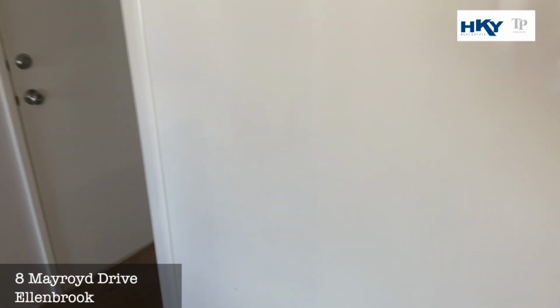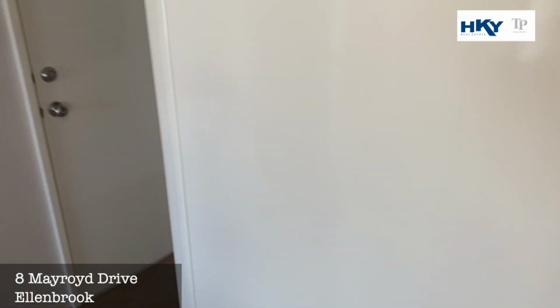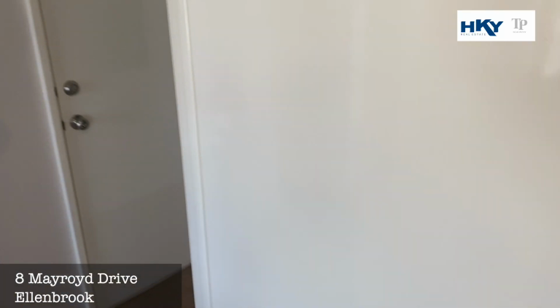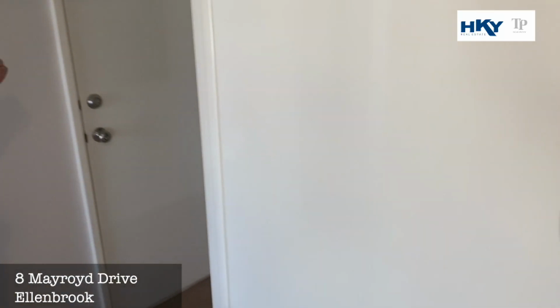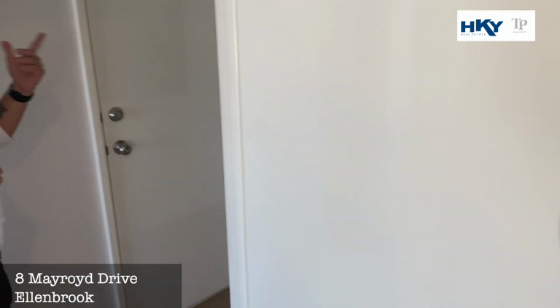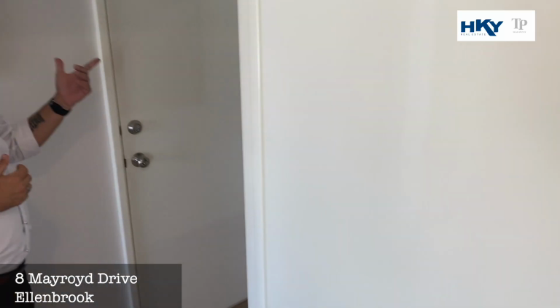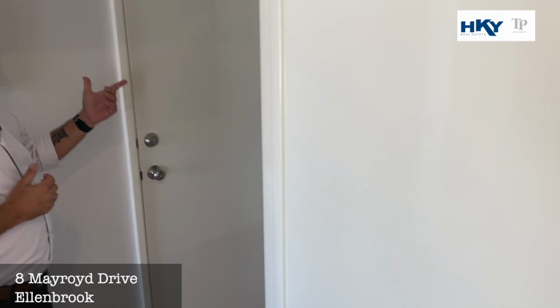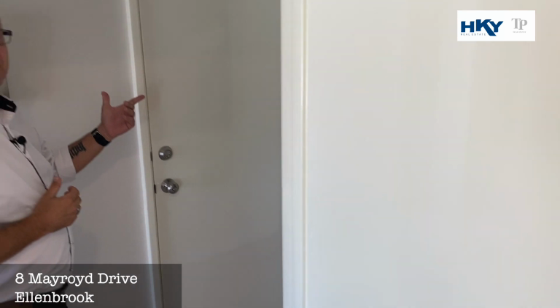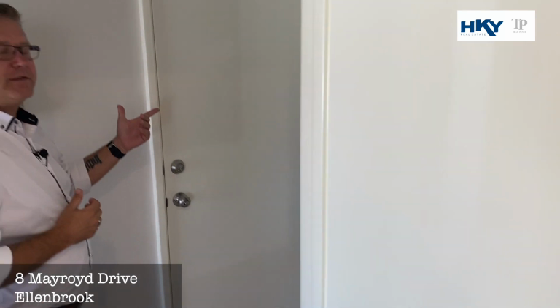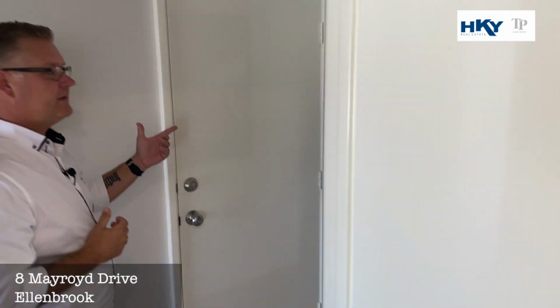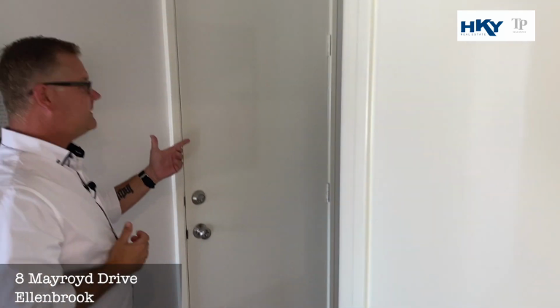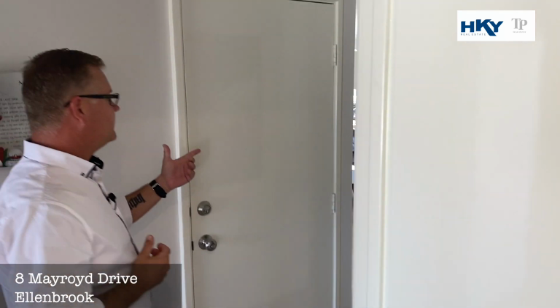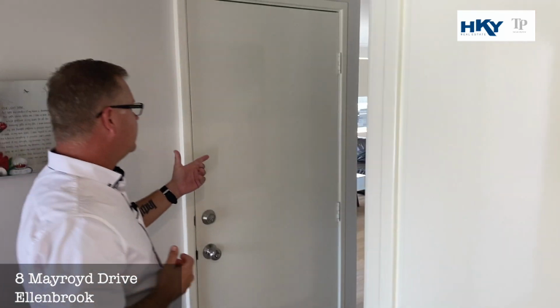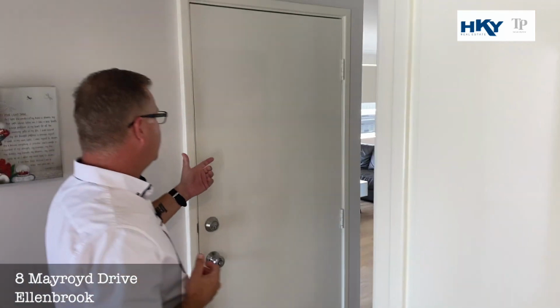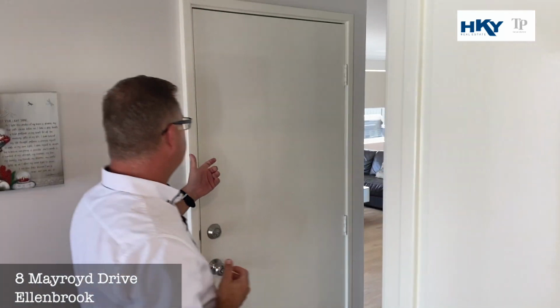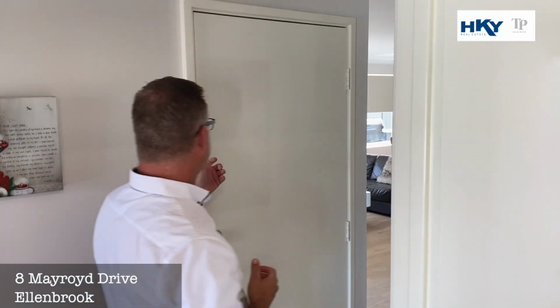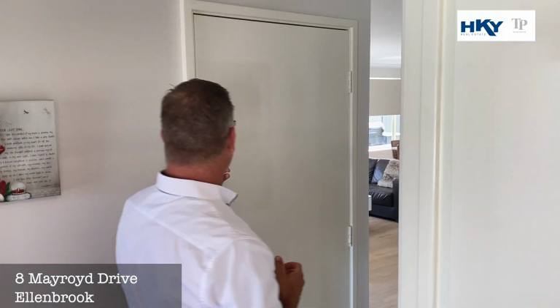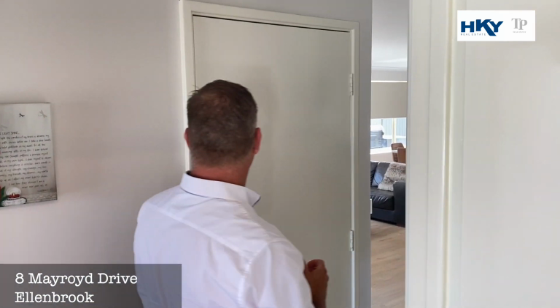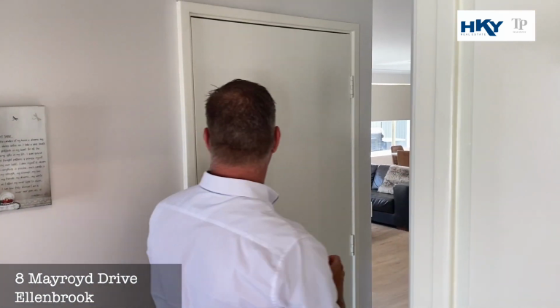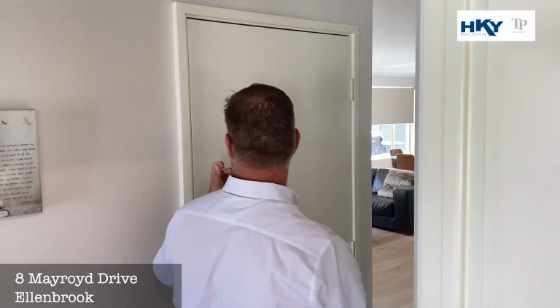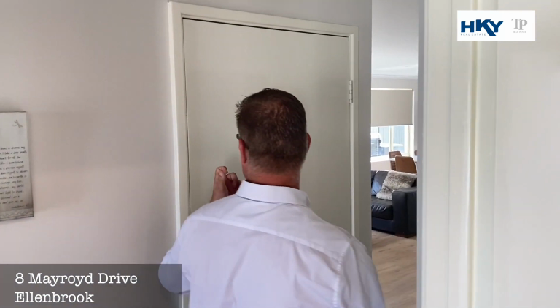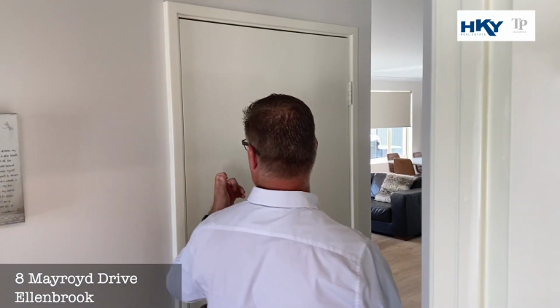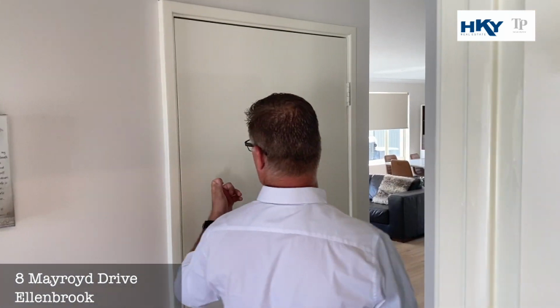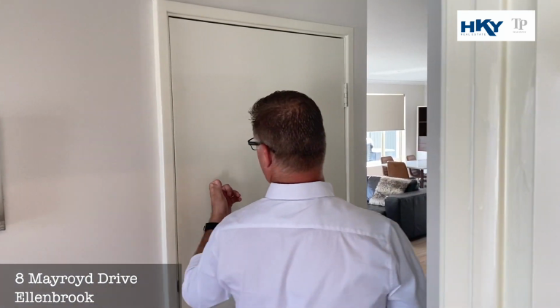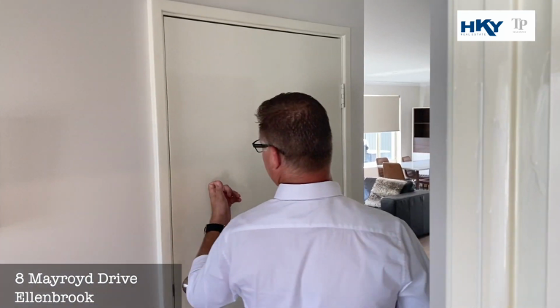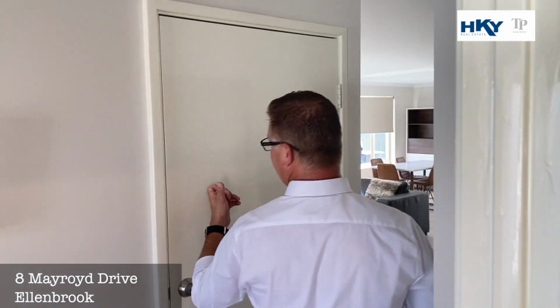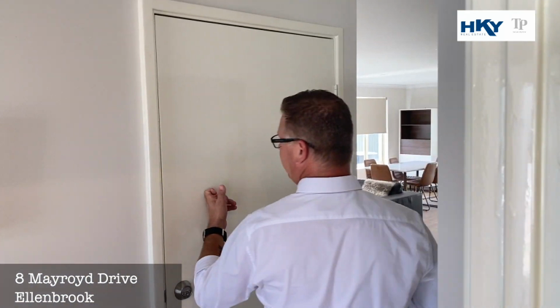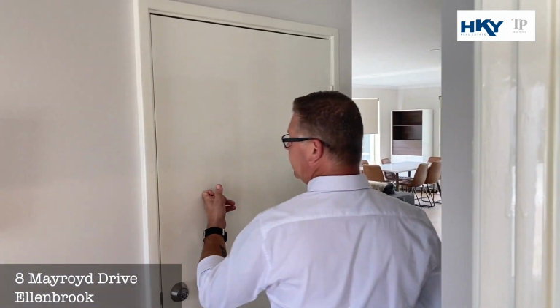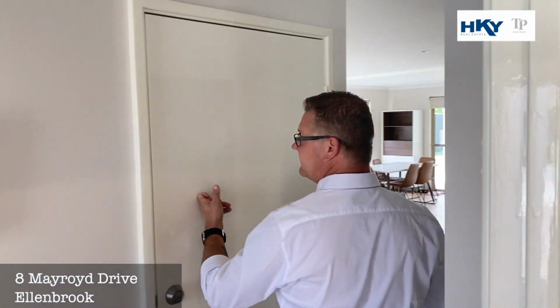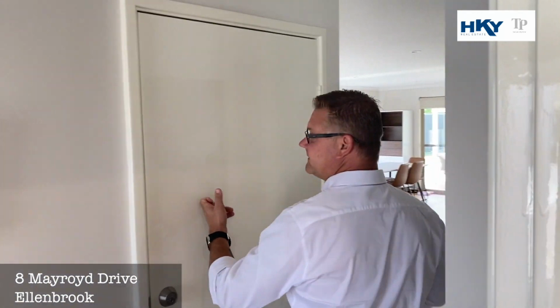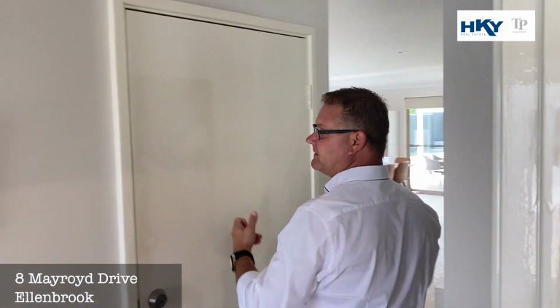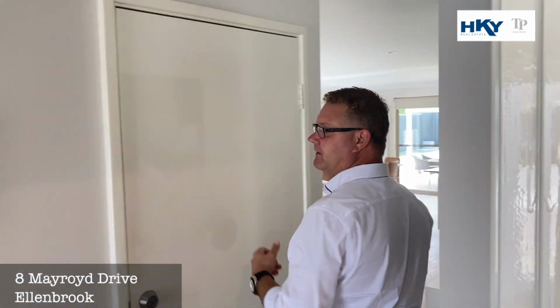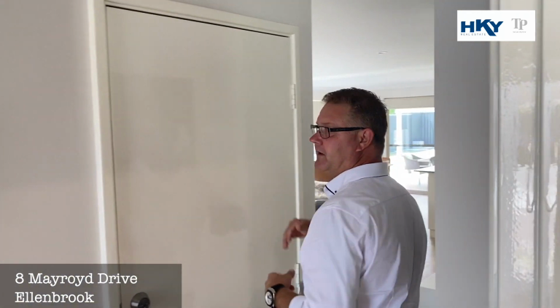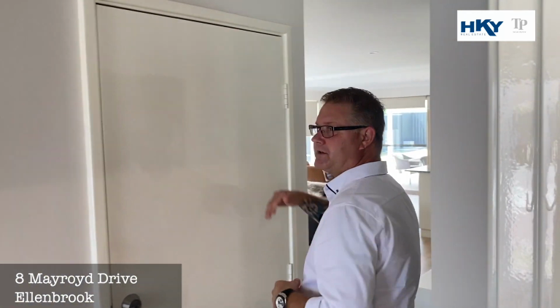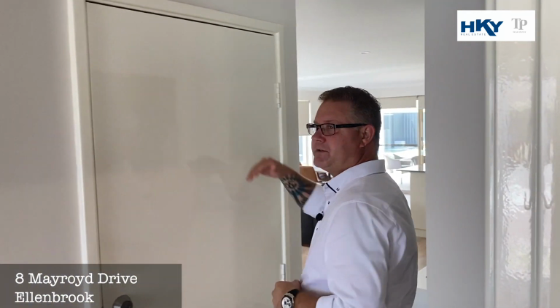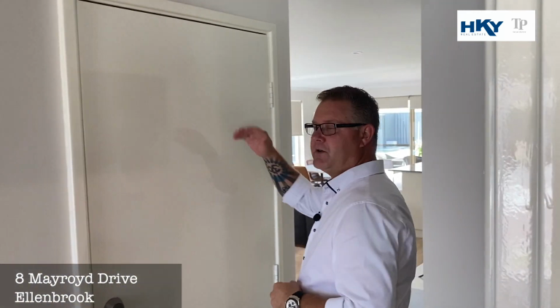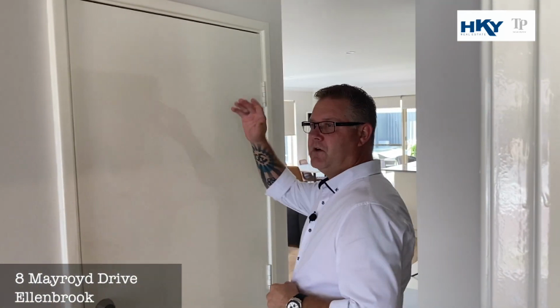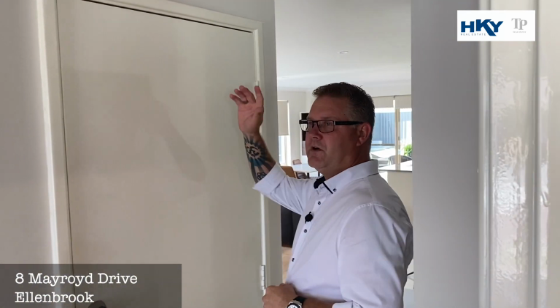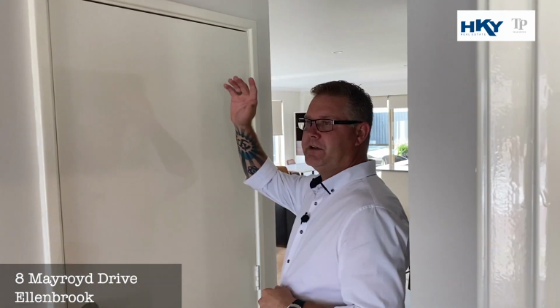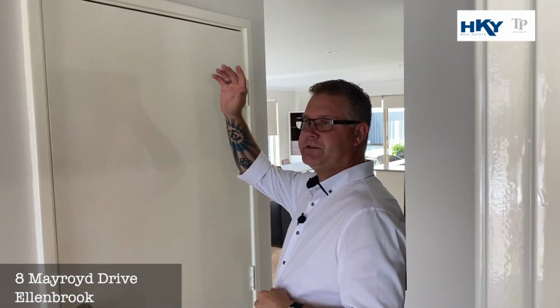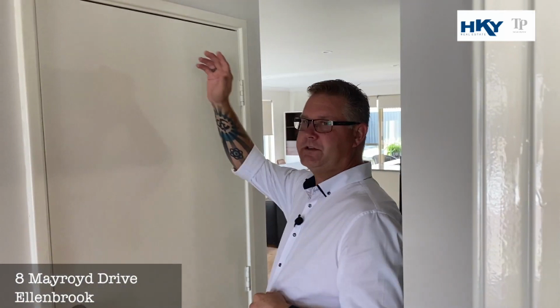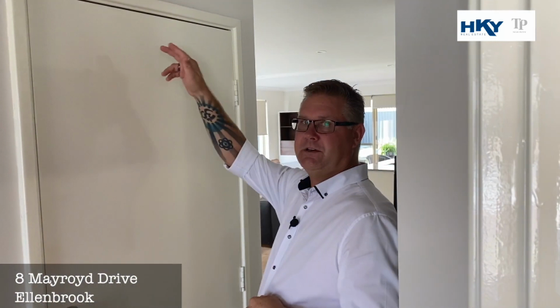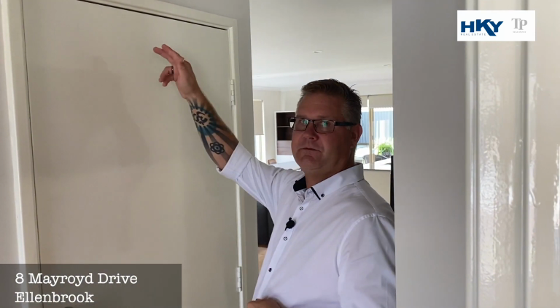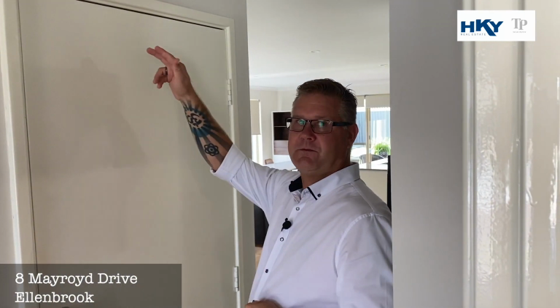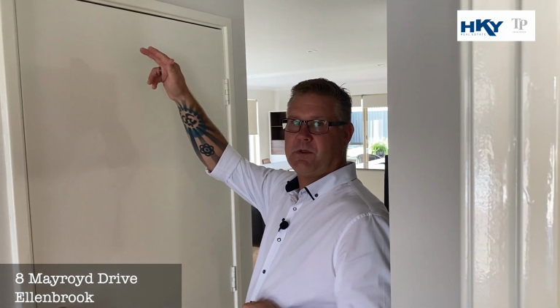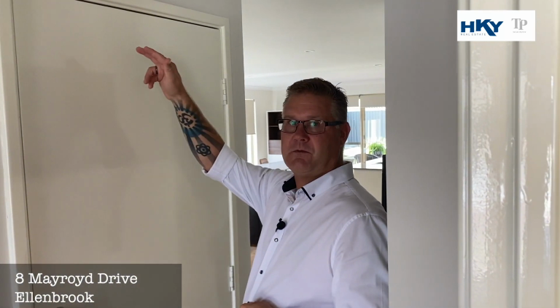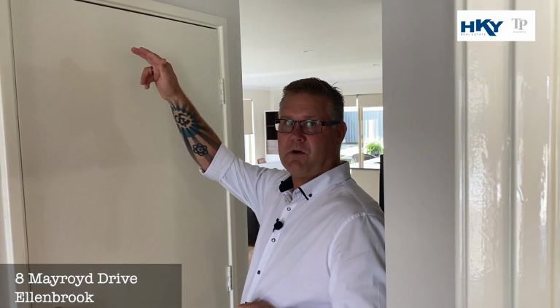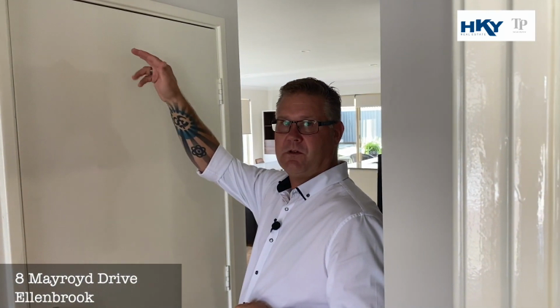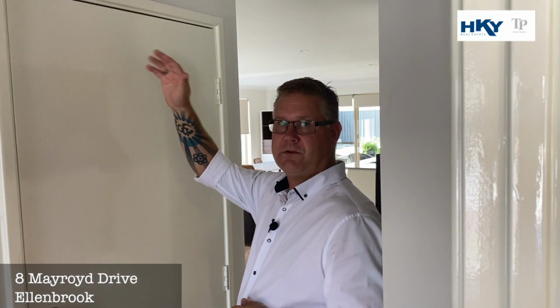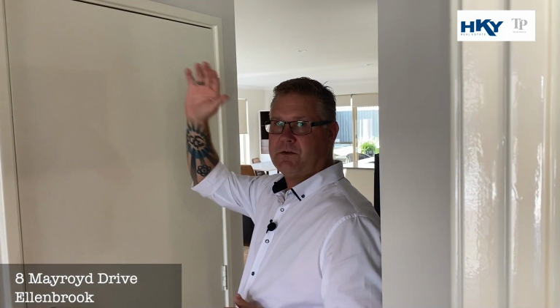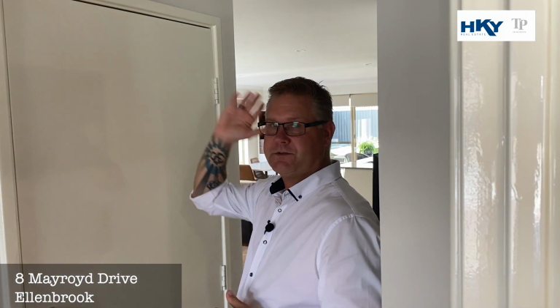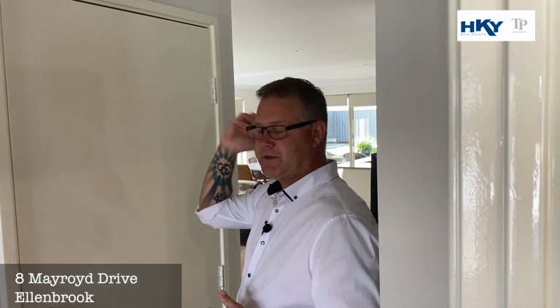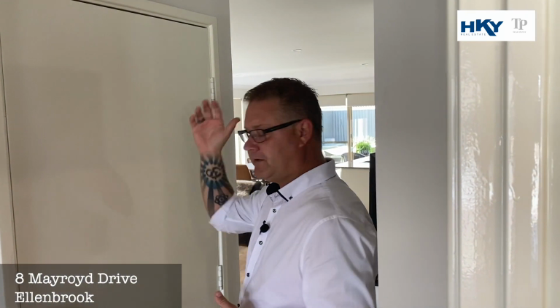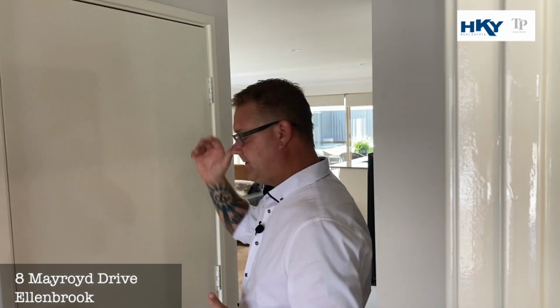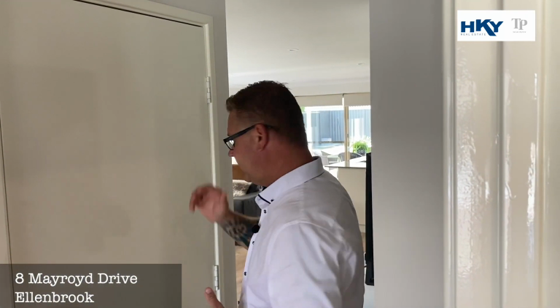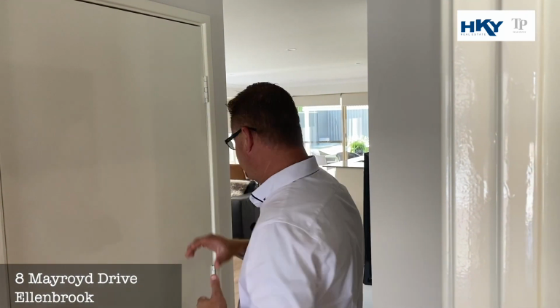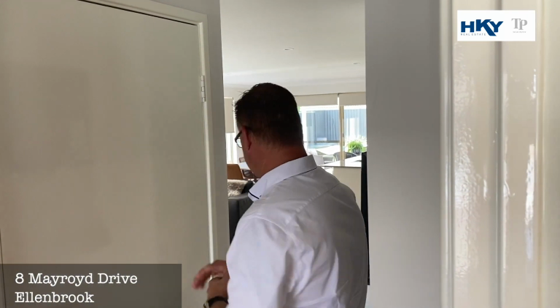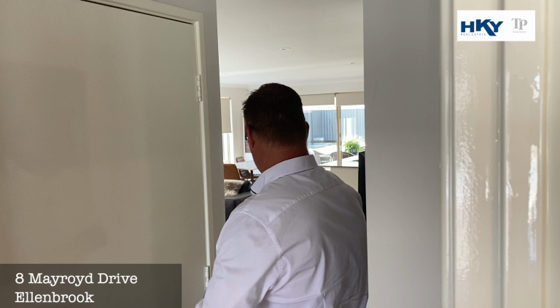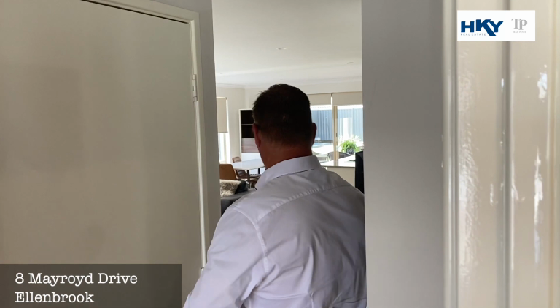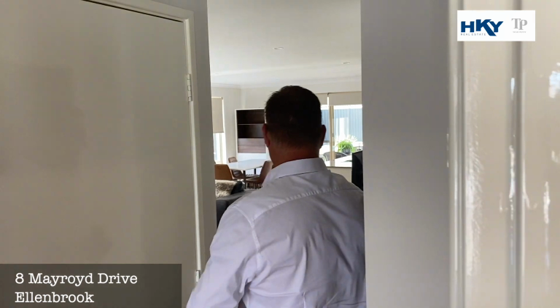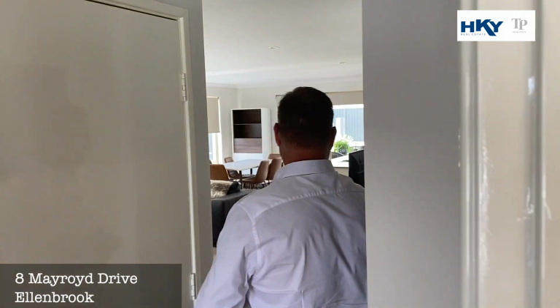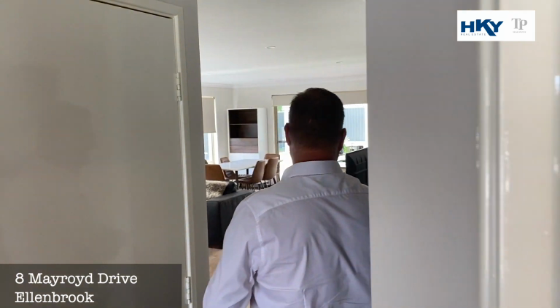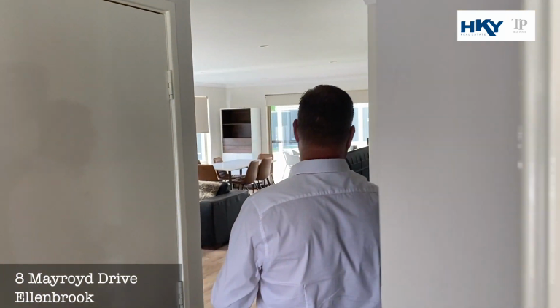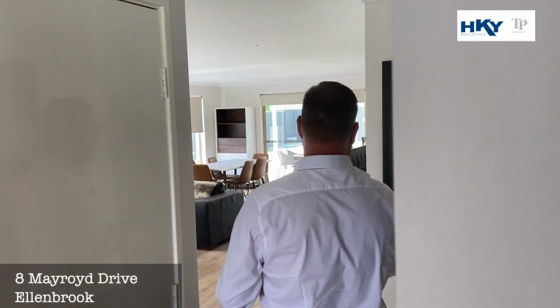We've got direct access into the home from the double garage. You've got extra height with the roller door so you can fit those four wheel drives in.